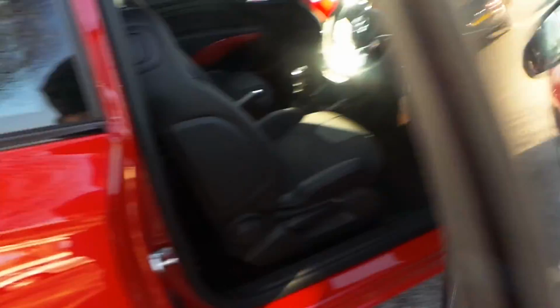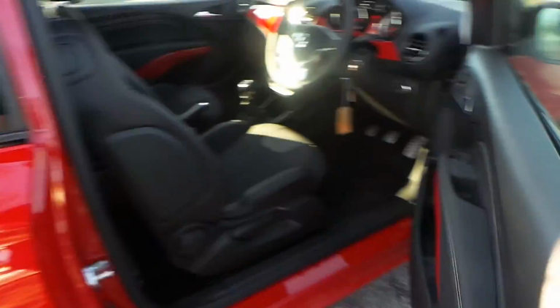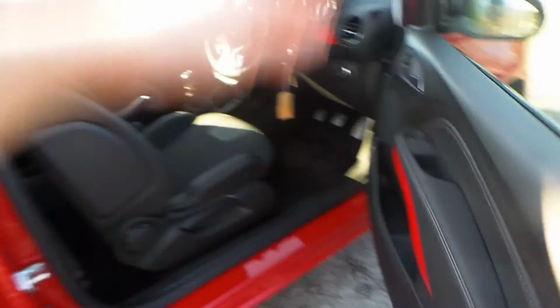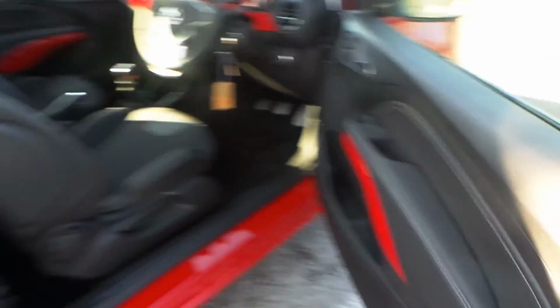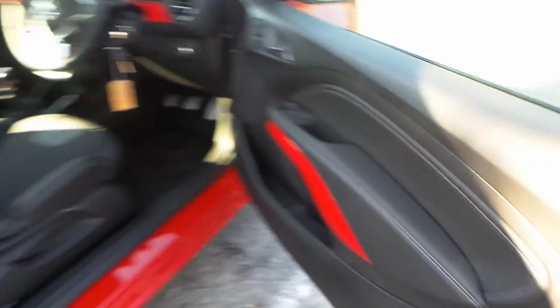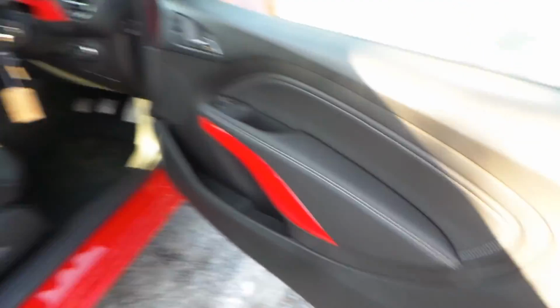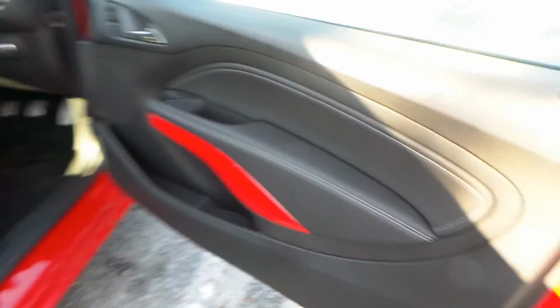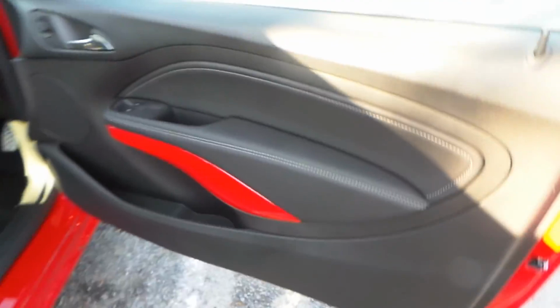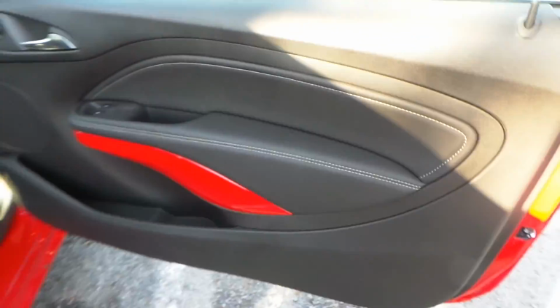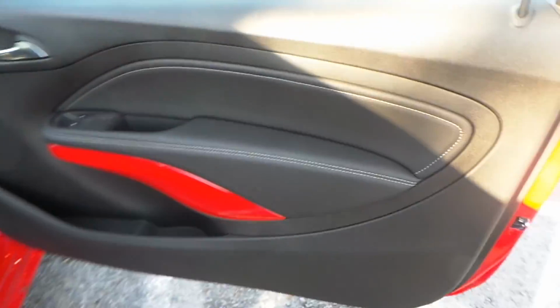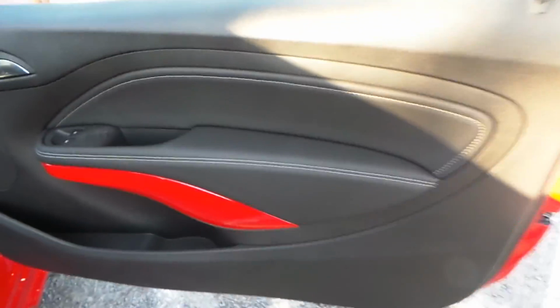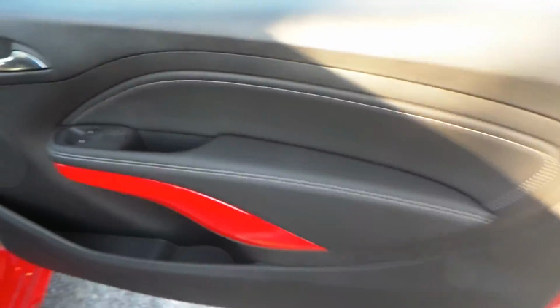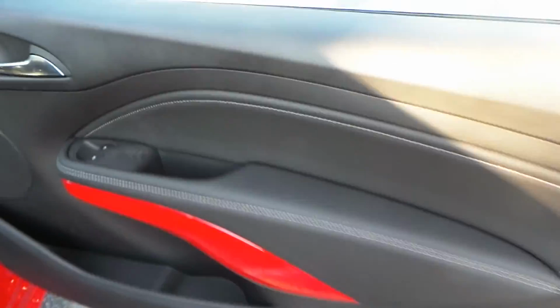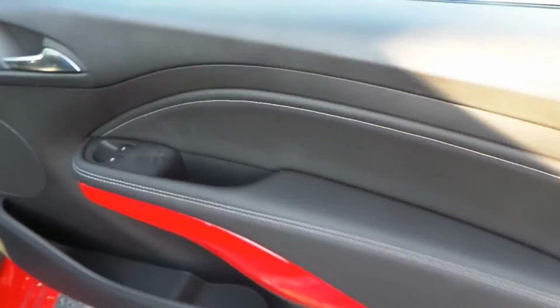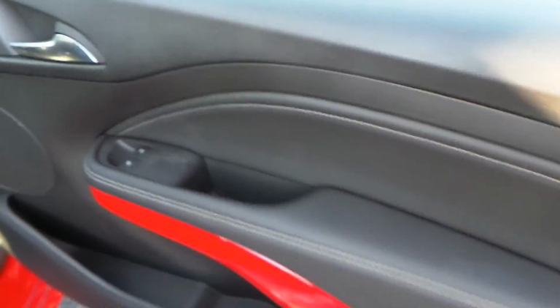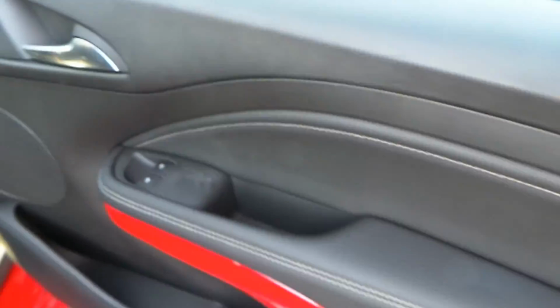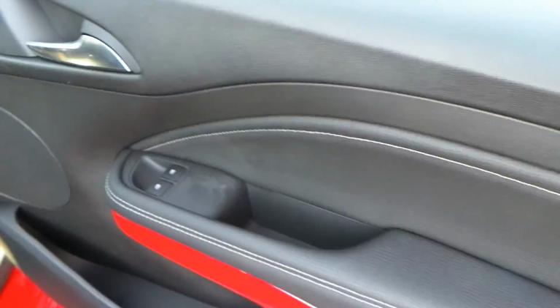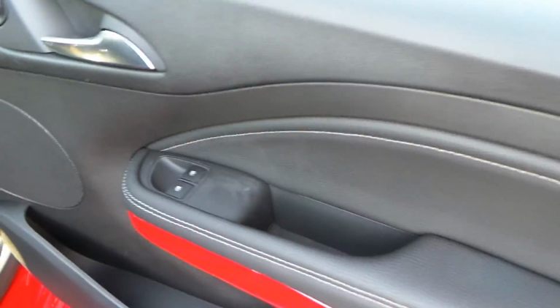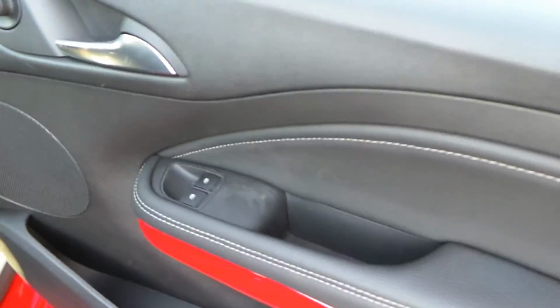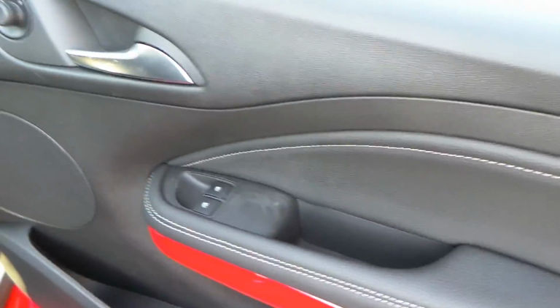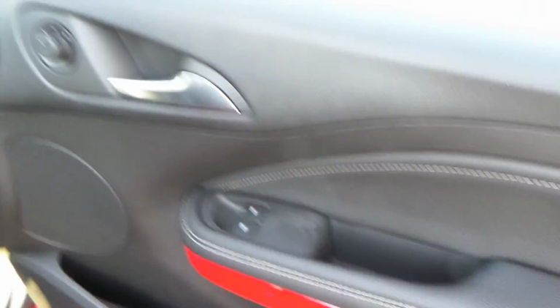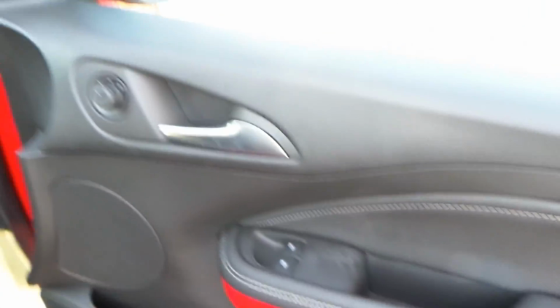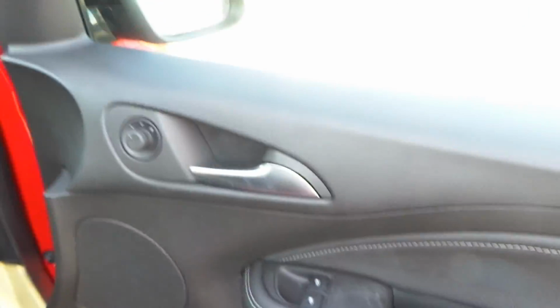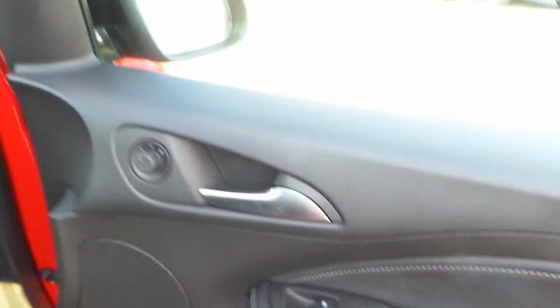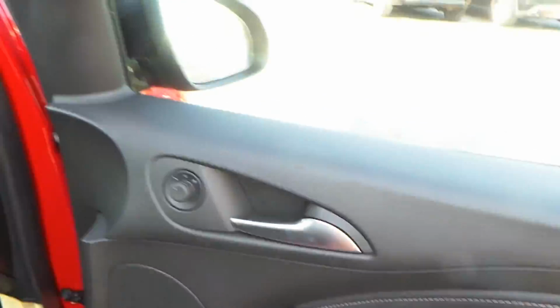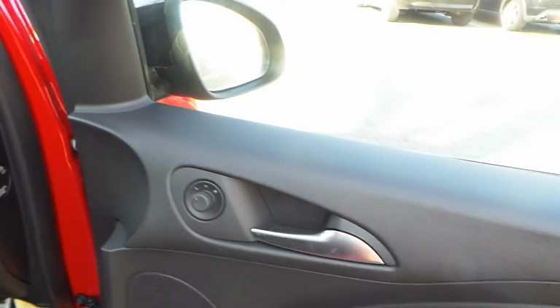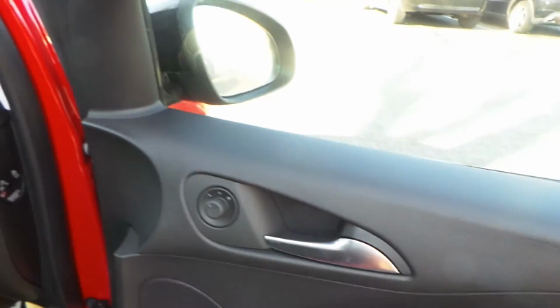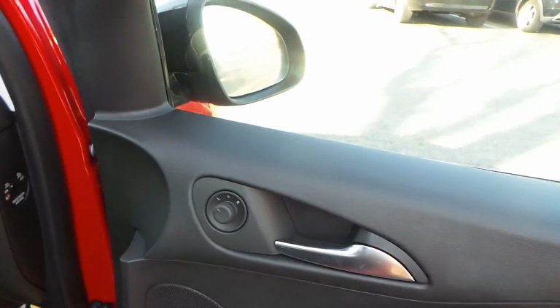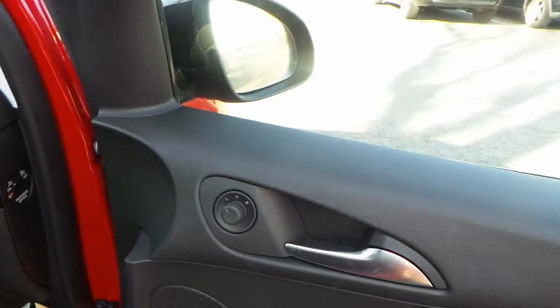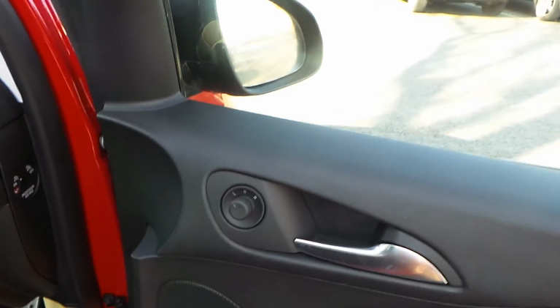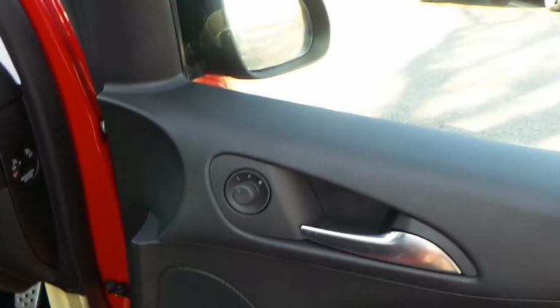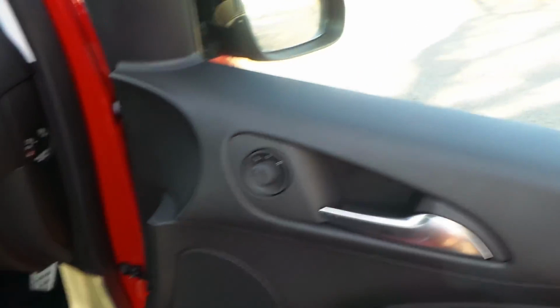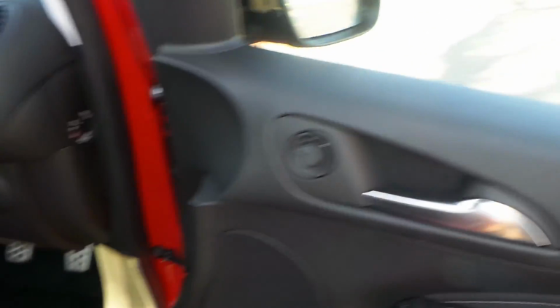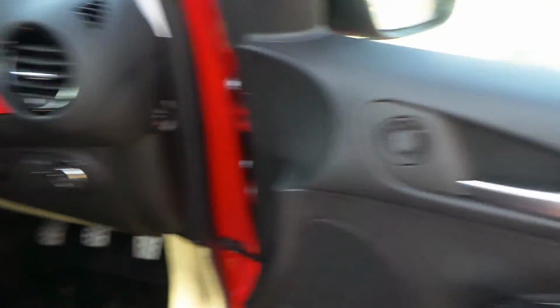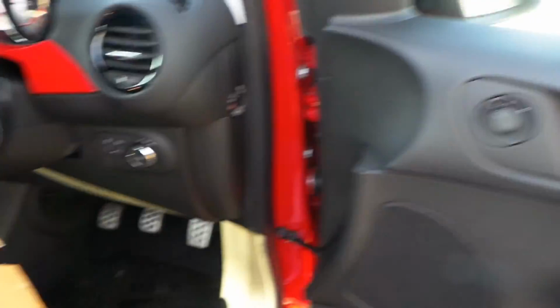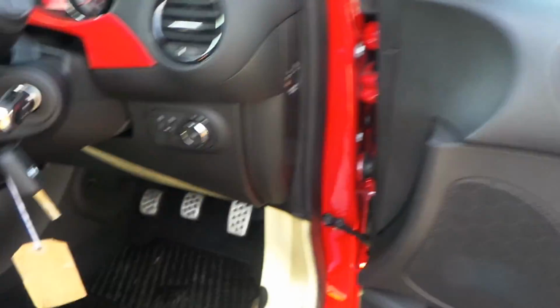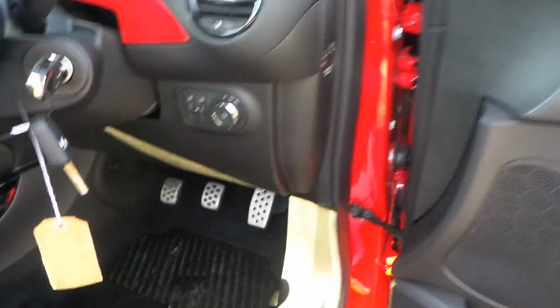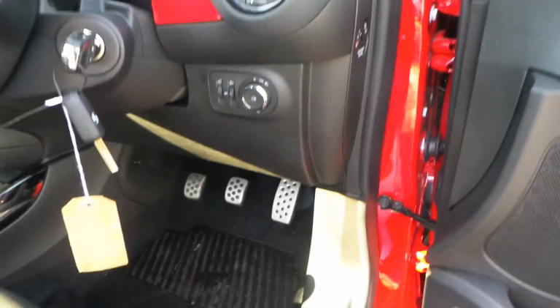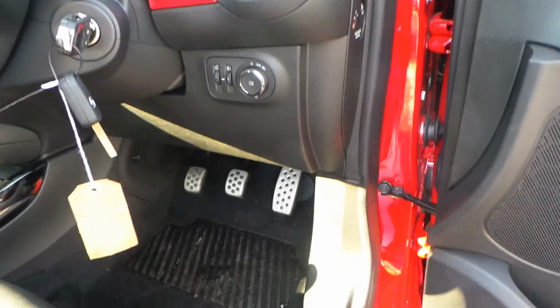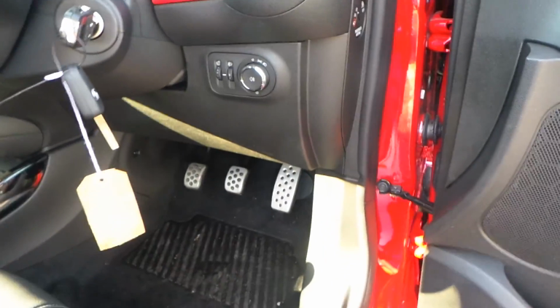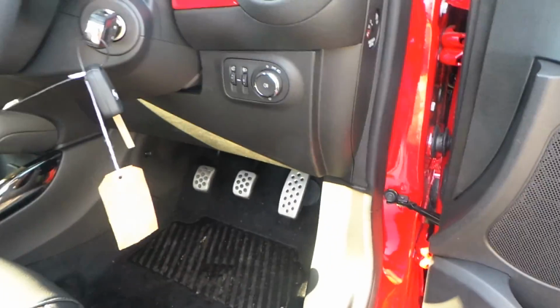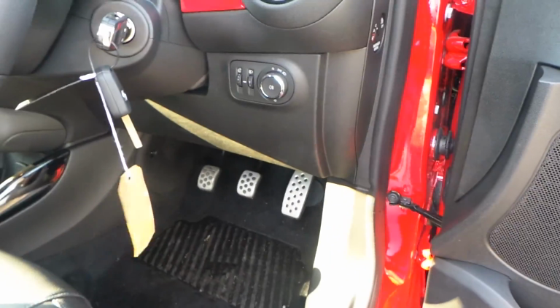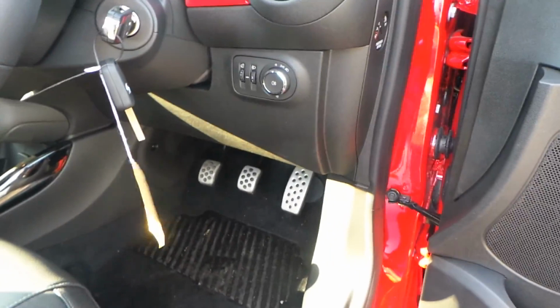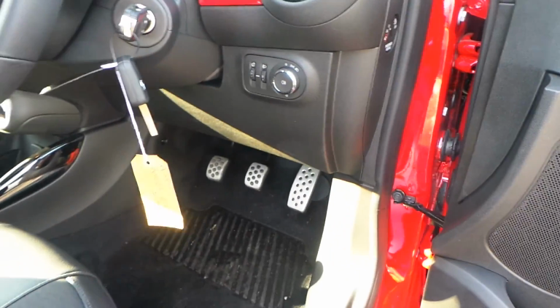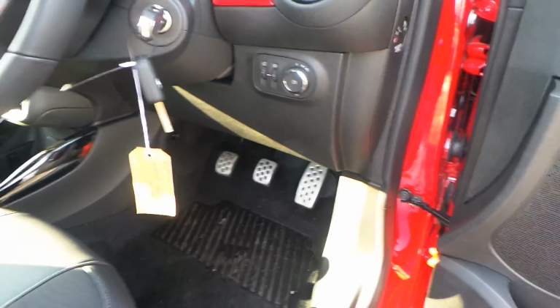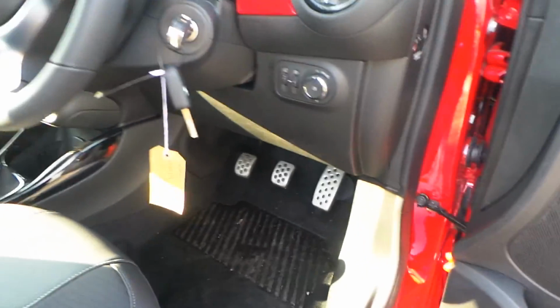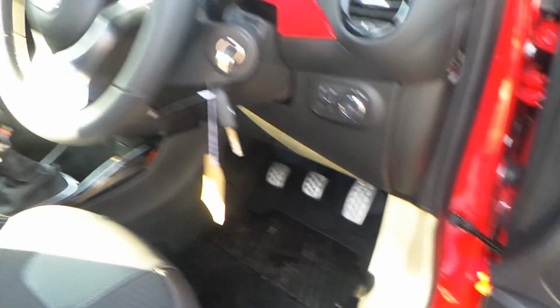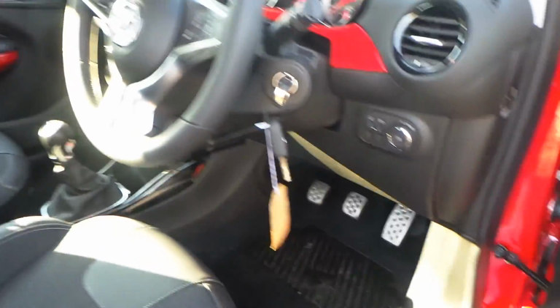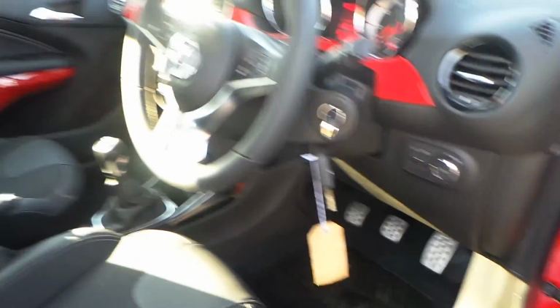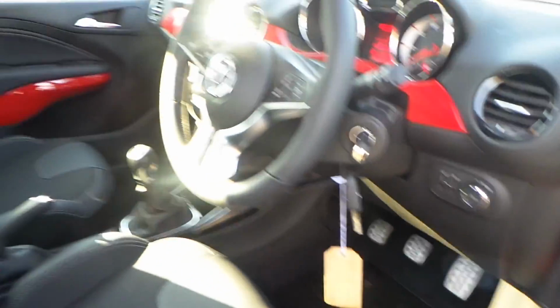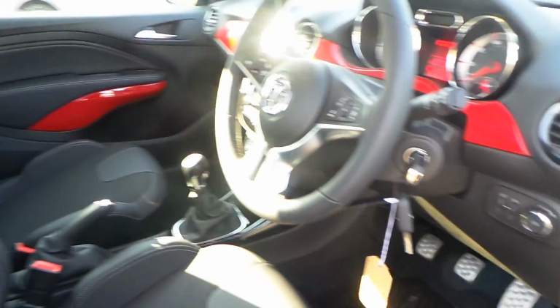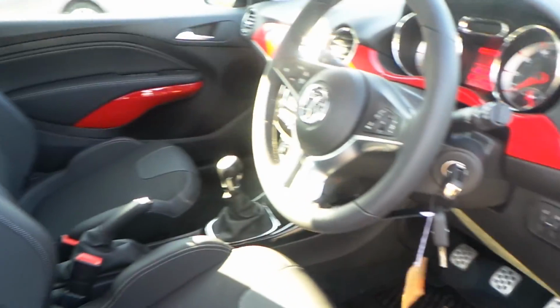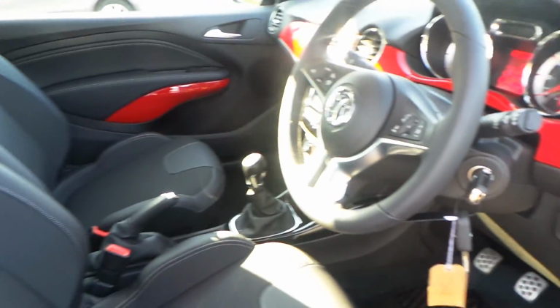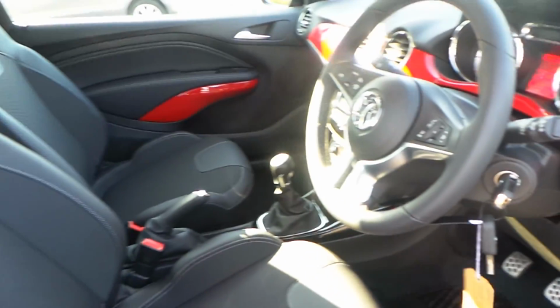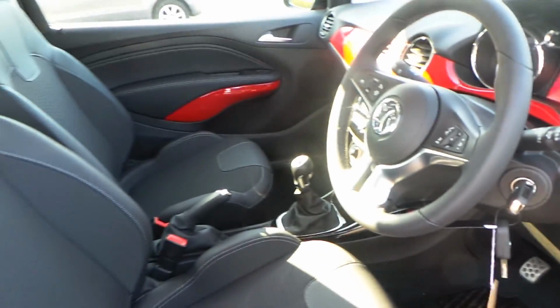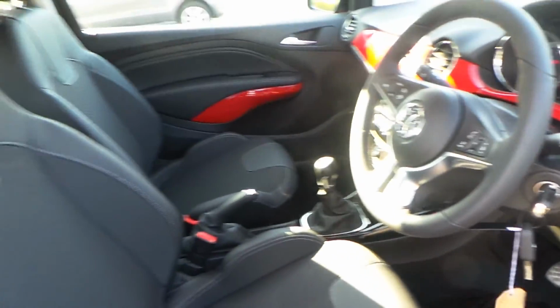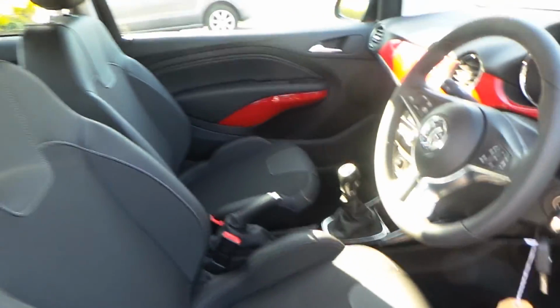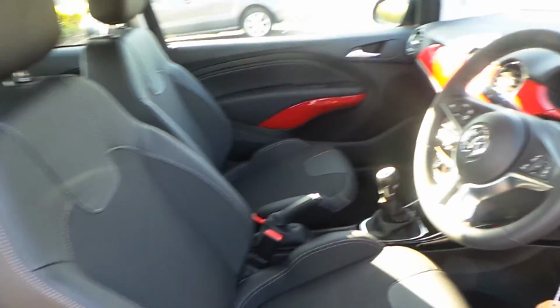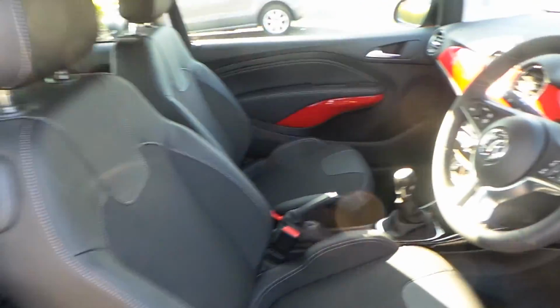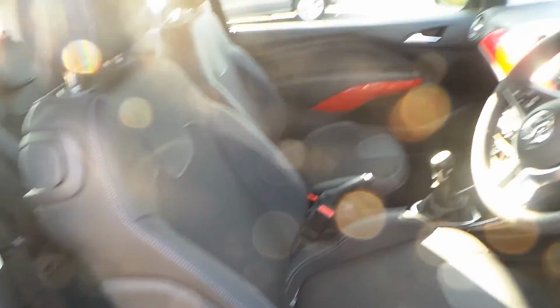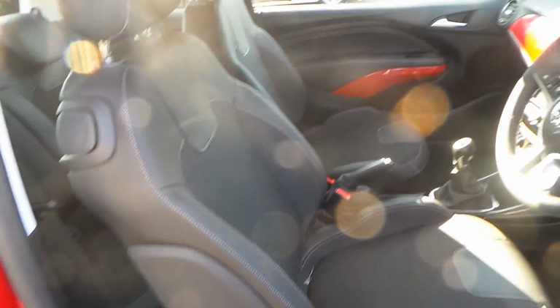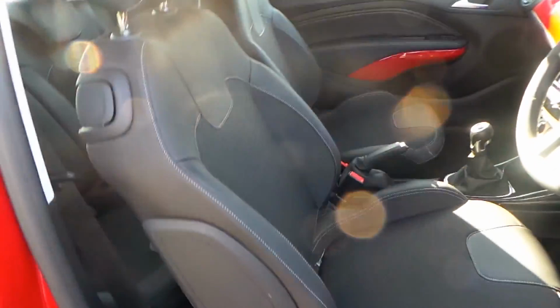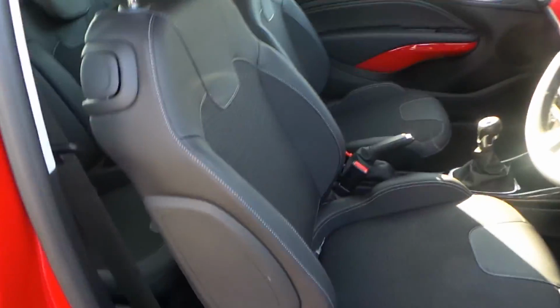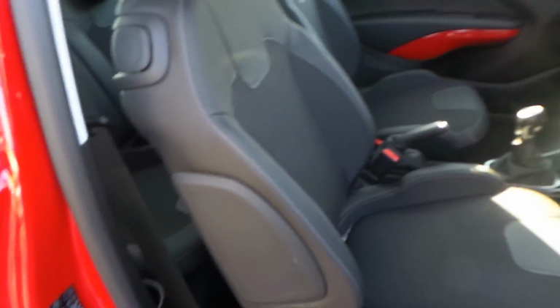Down to the front of the car, we have electric windows, electric wing mirrors, and sport-style pedals, complemented by a part leather interior.